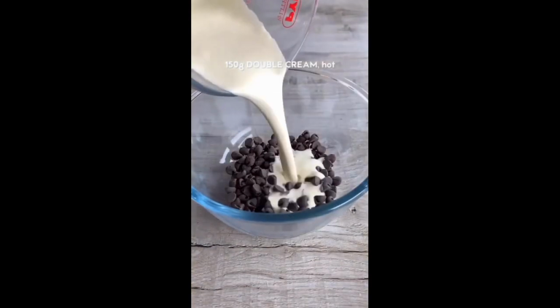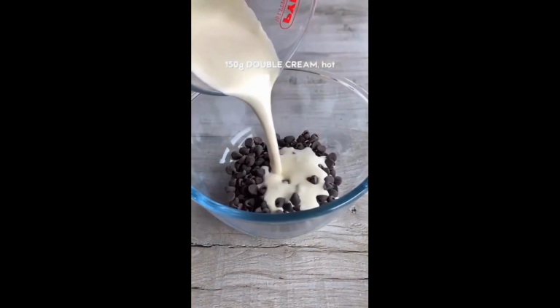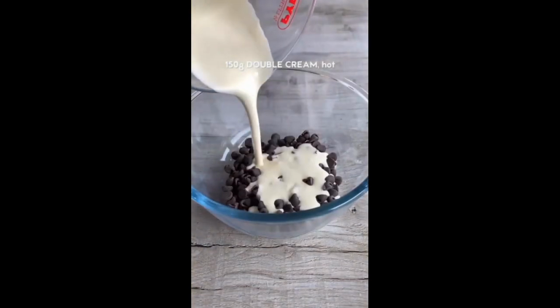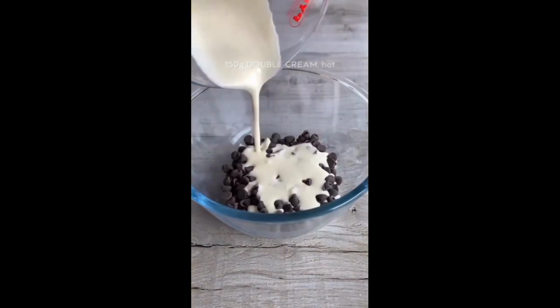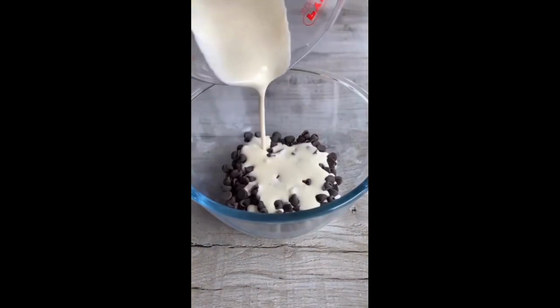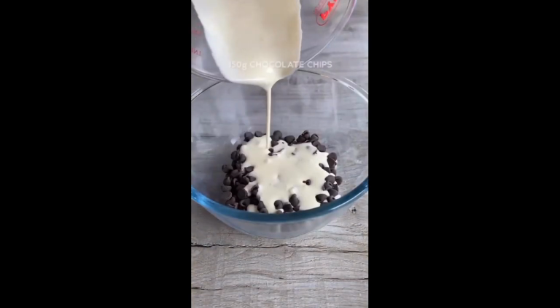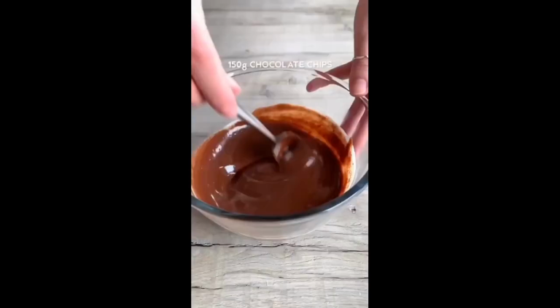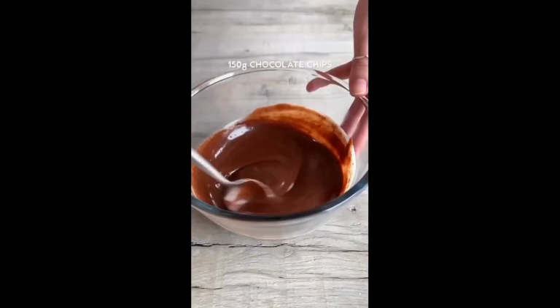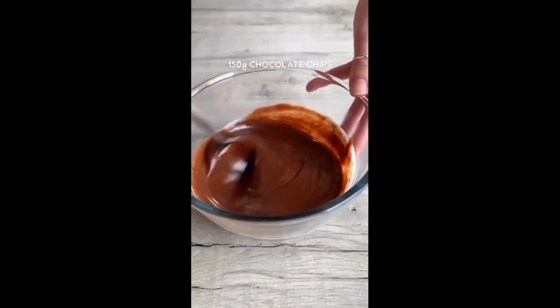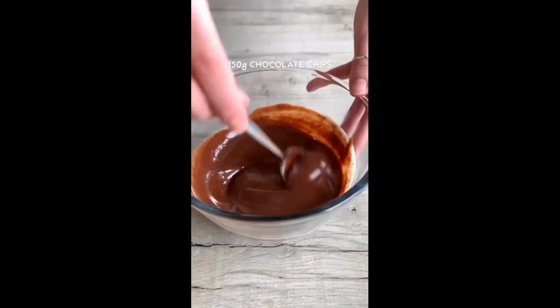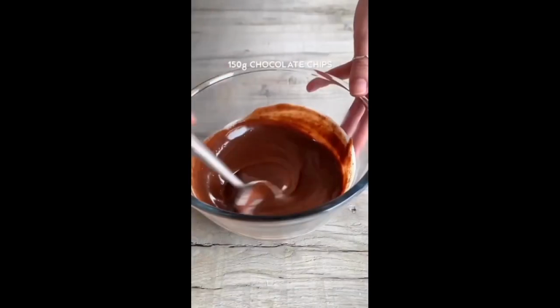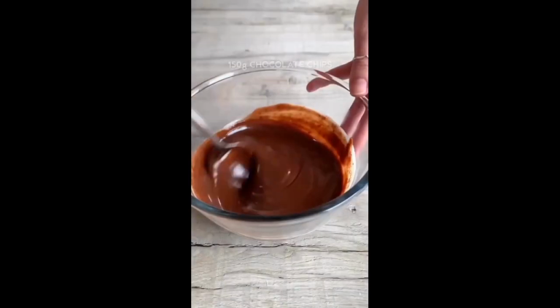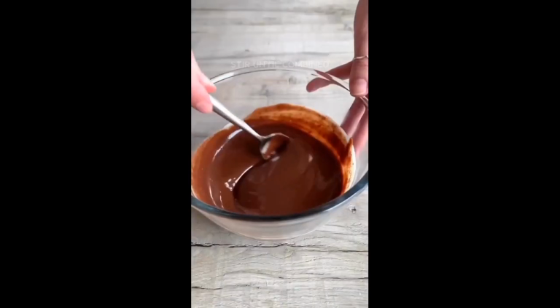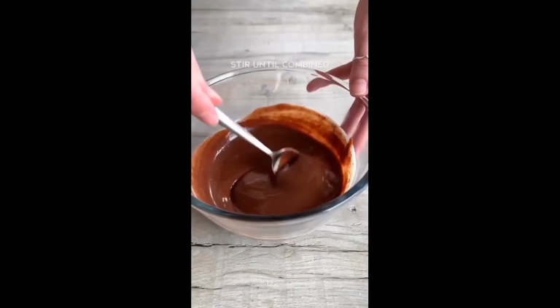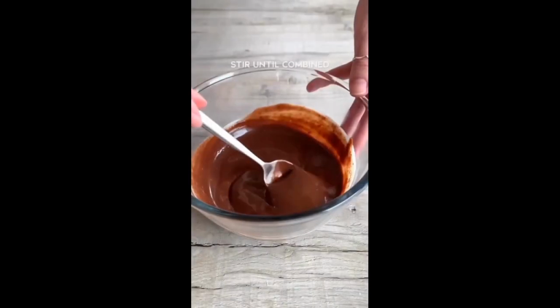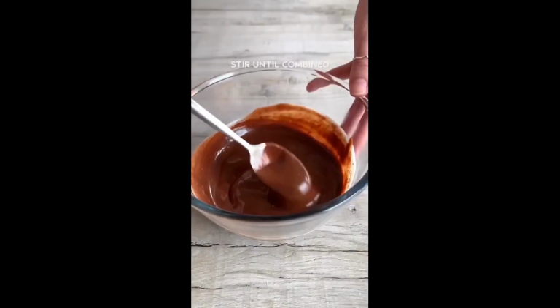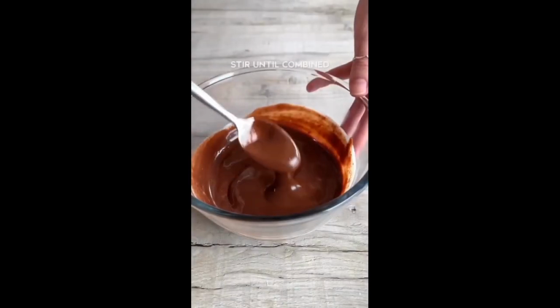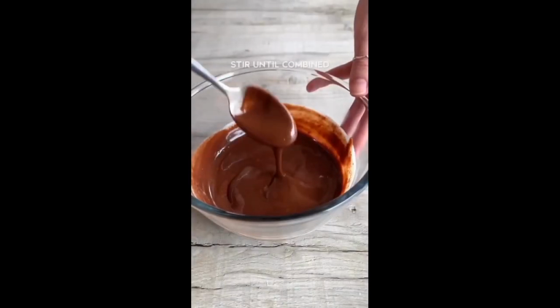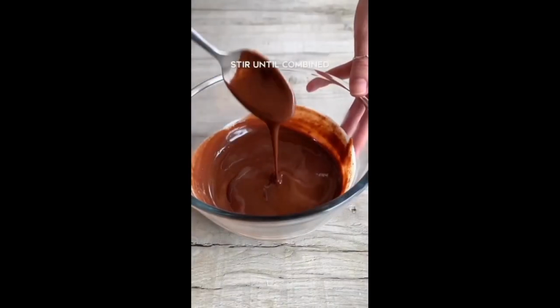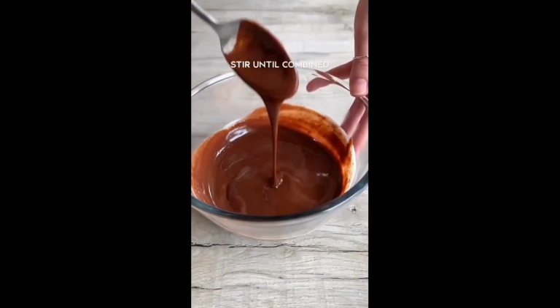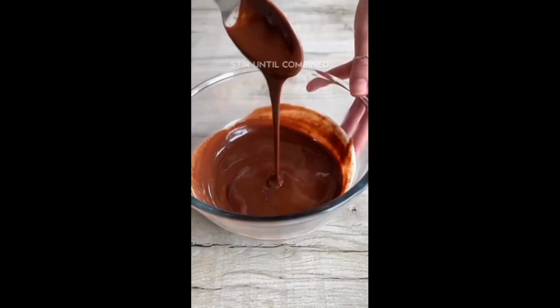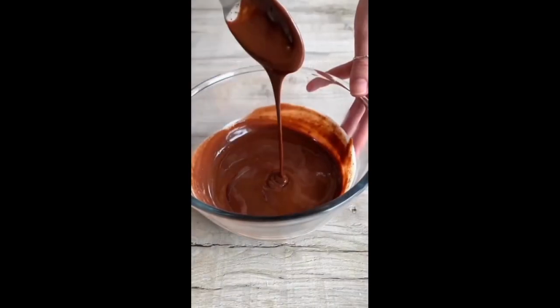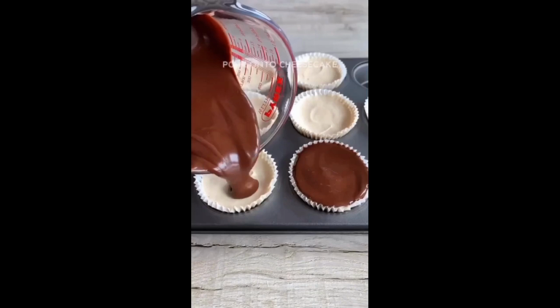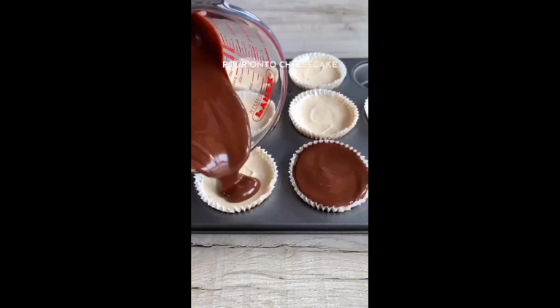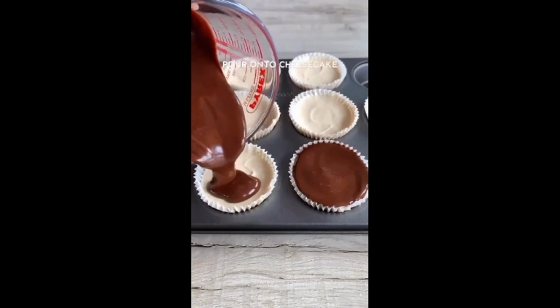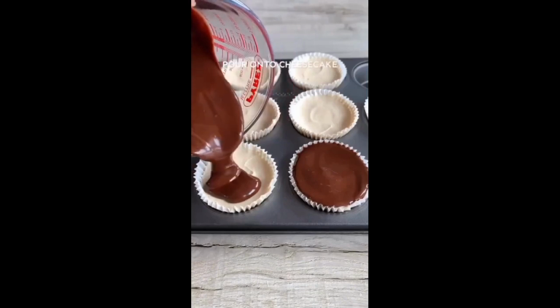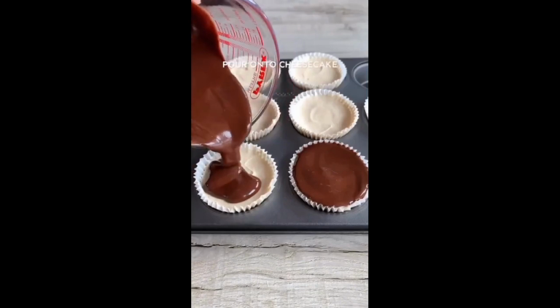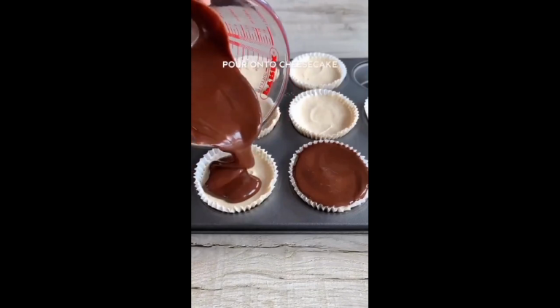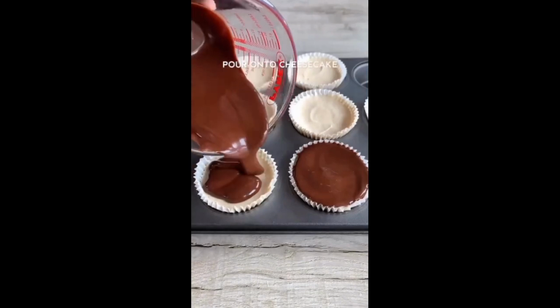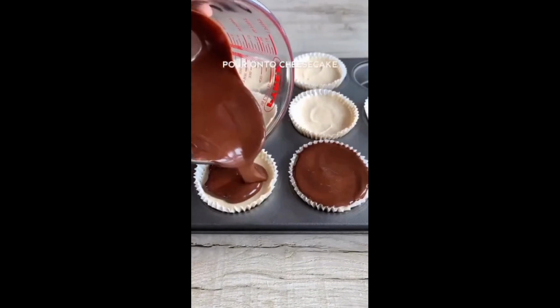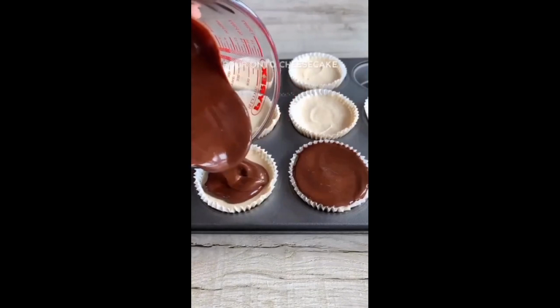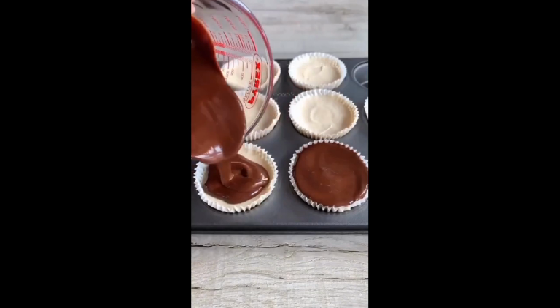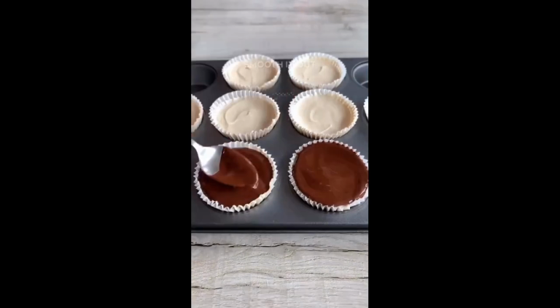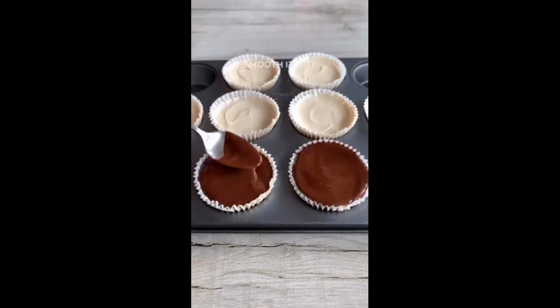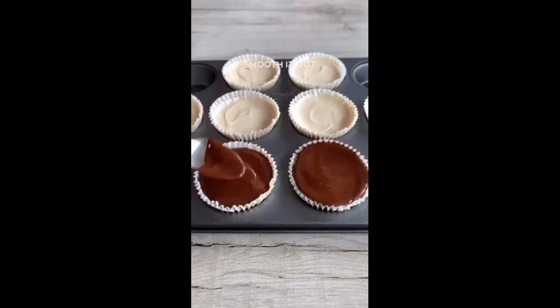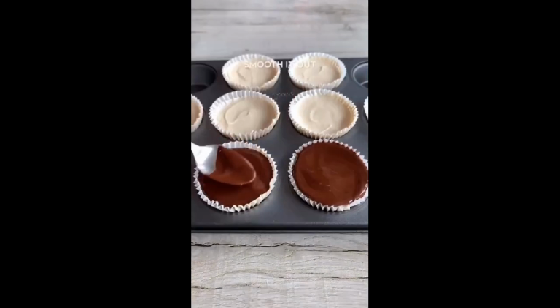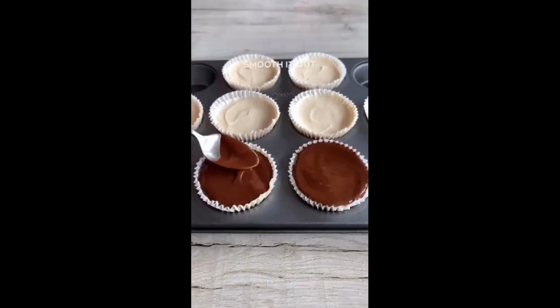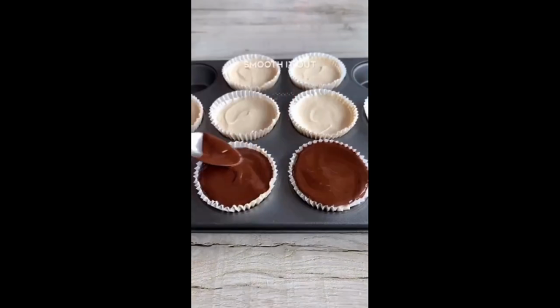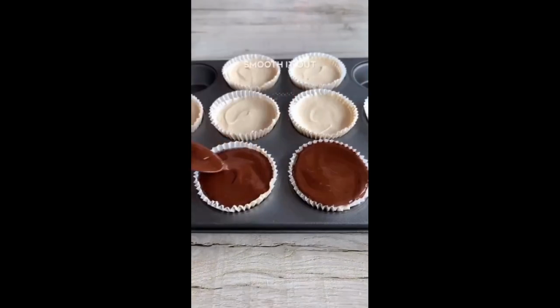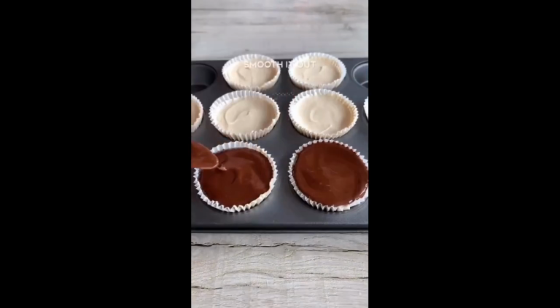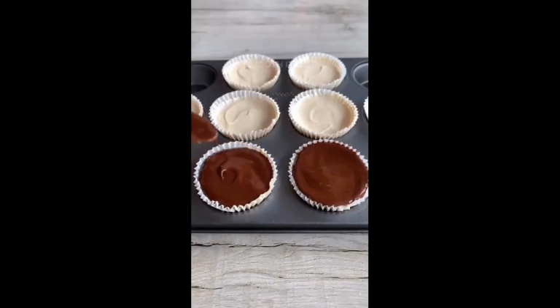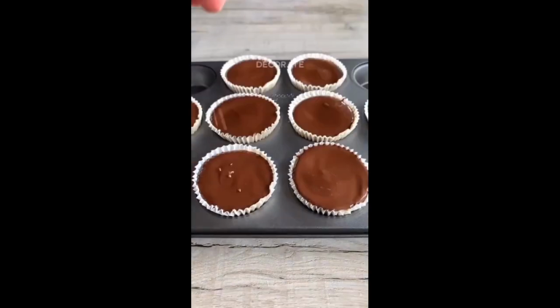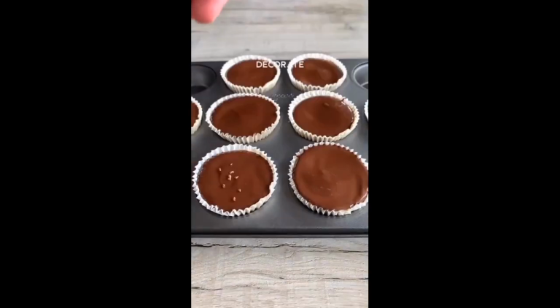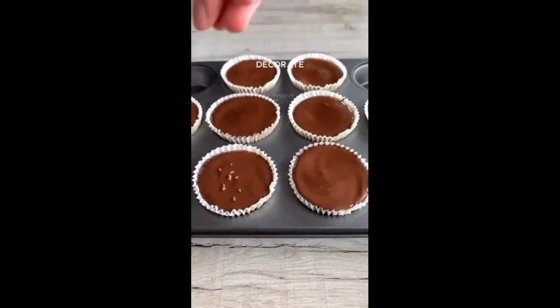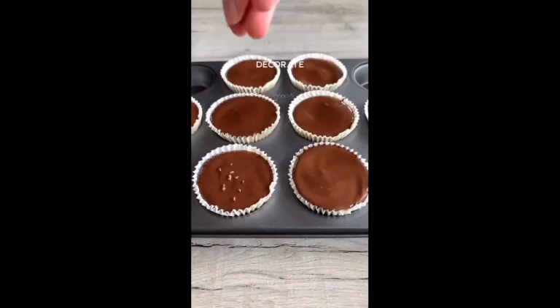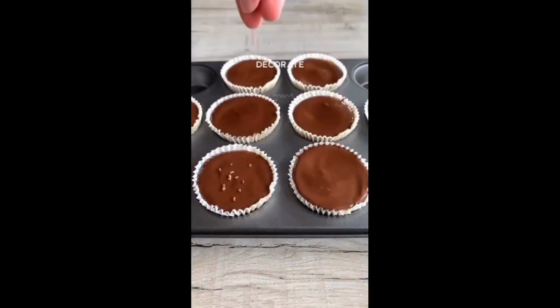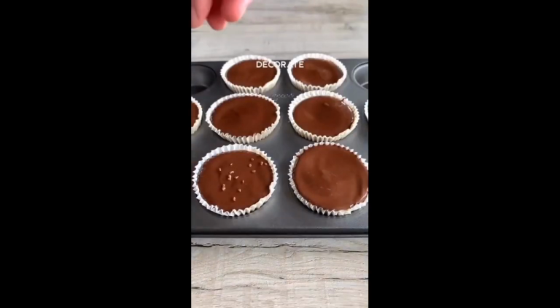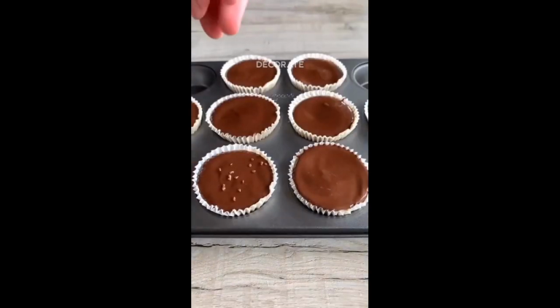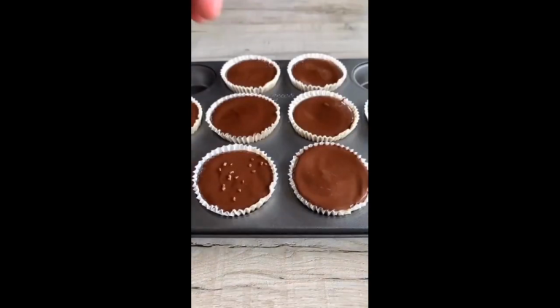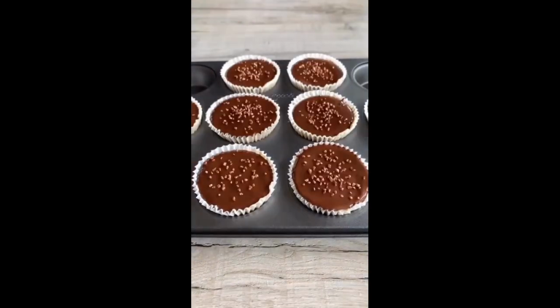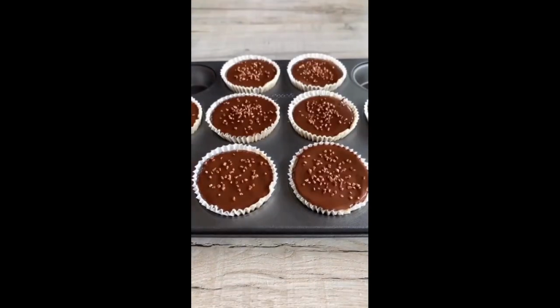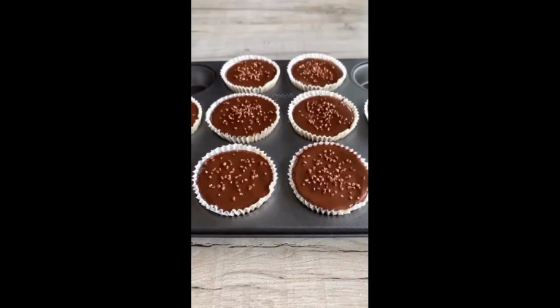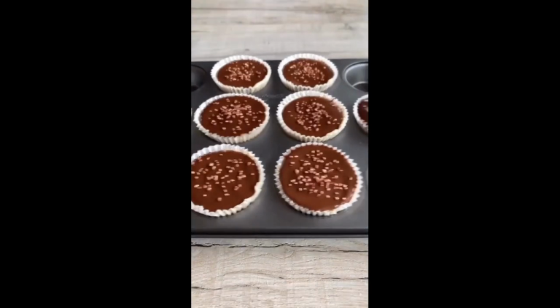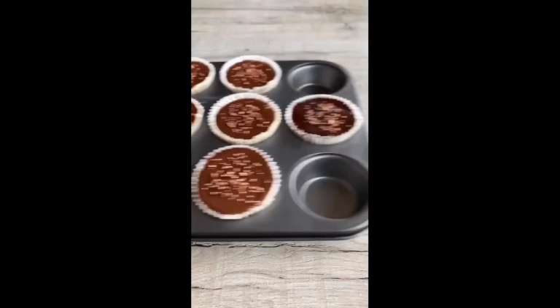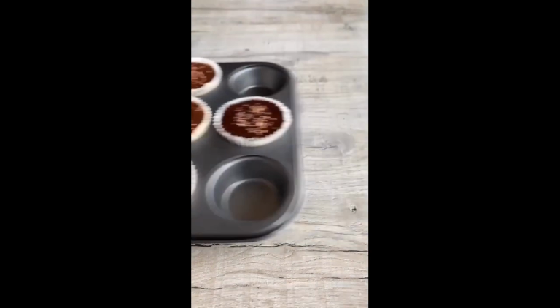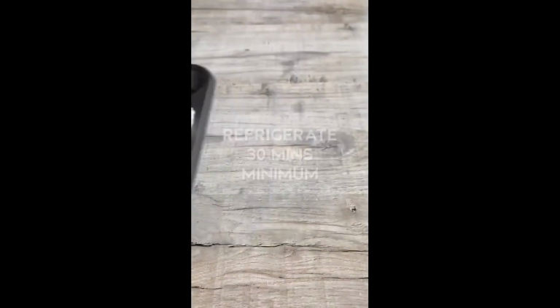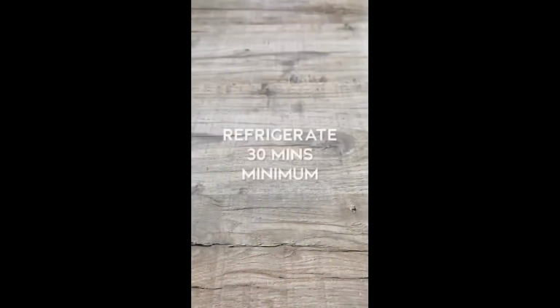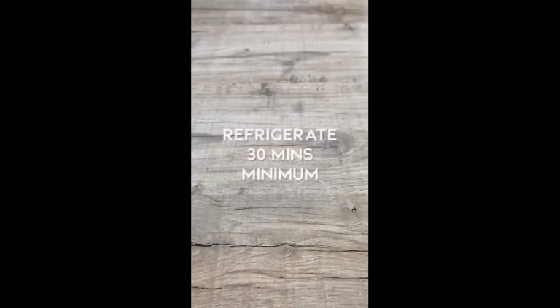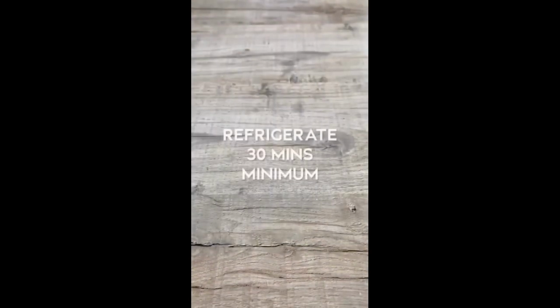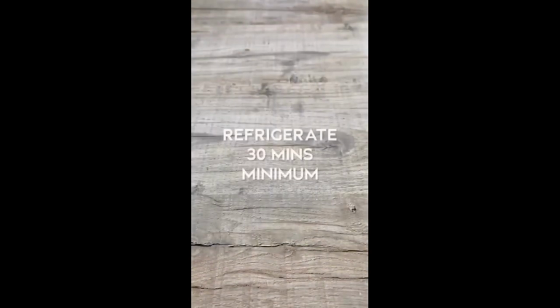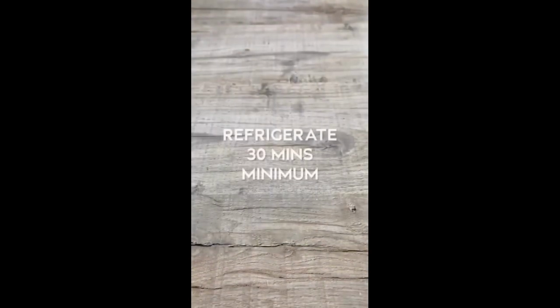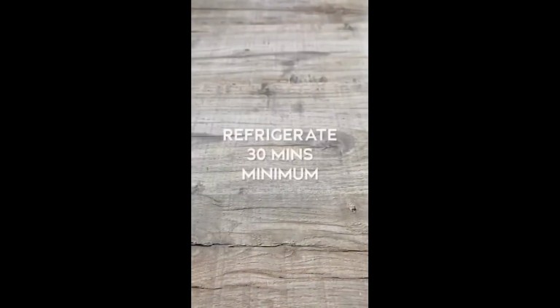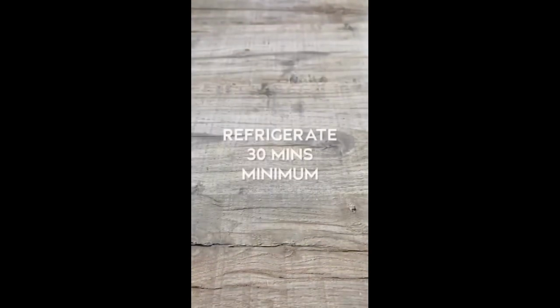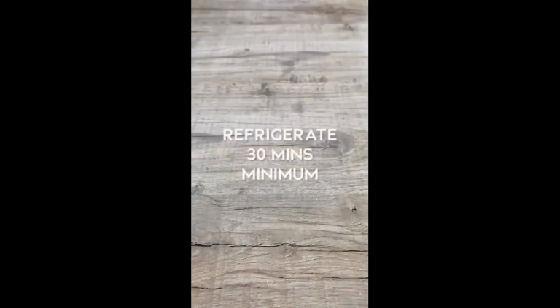Freeze them for 15 minutes then make your chocolate ganache — heat the cream in the microwave then pour it over and stir until combined. Let them set in the fridge and that's it.